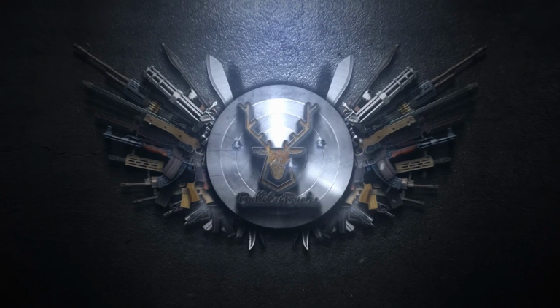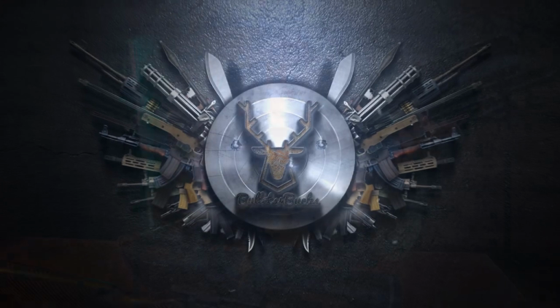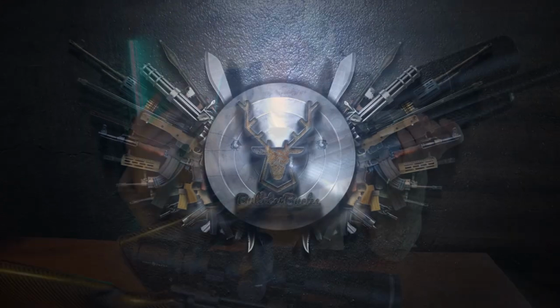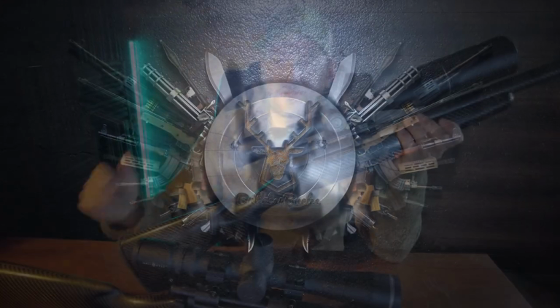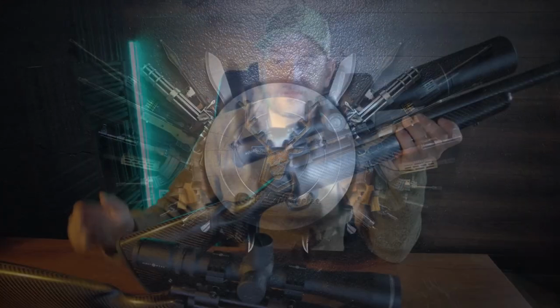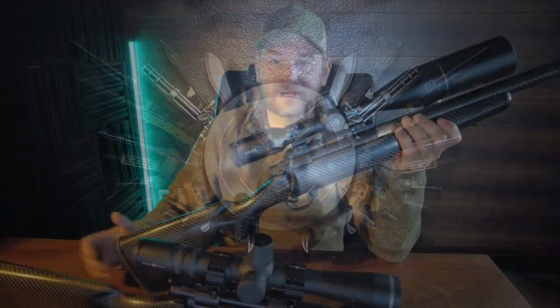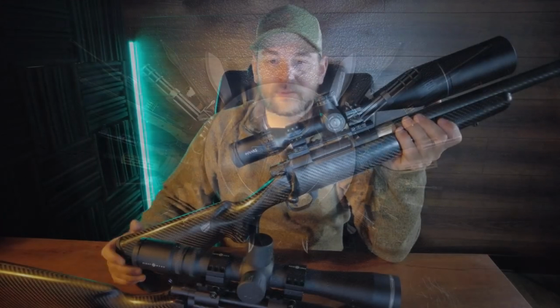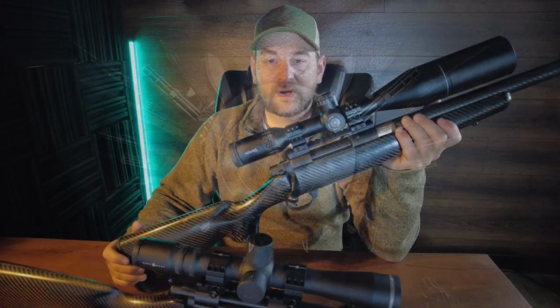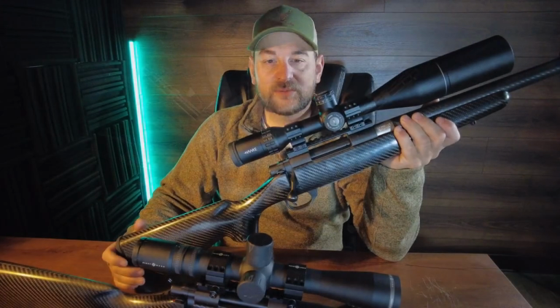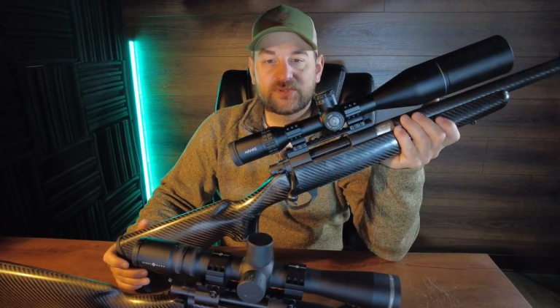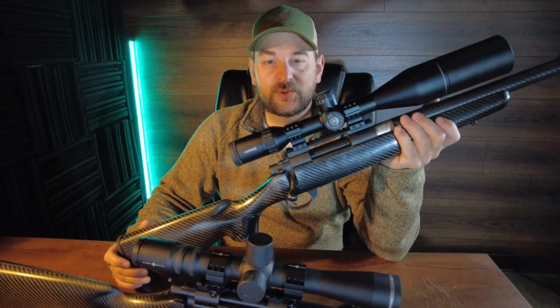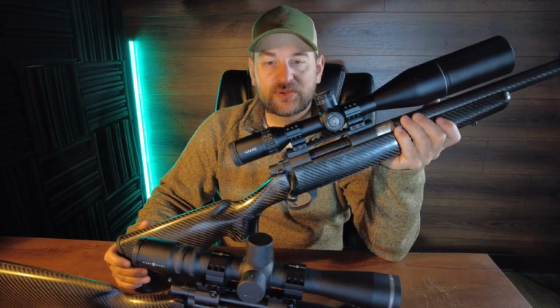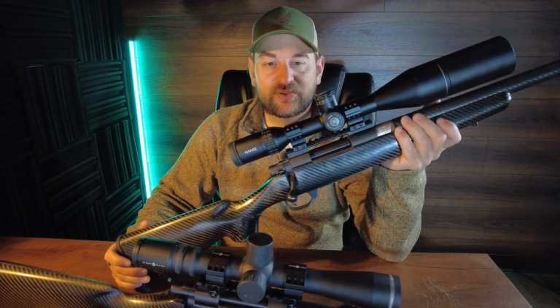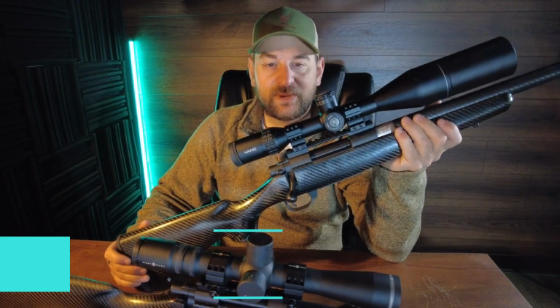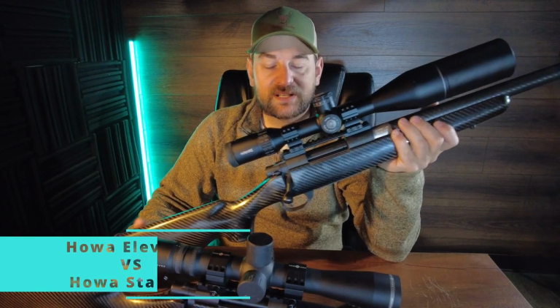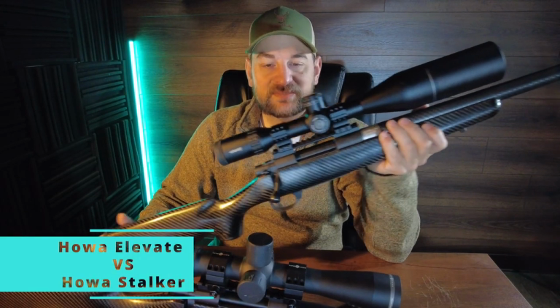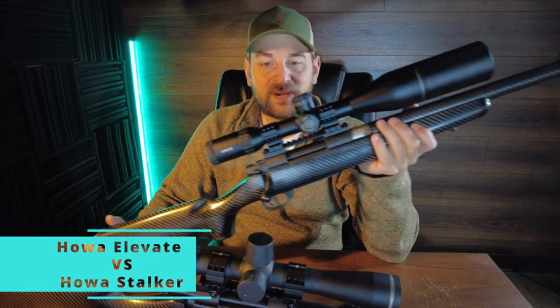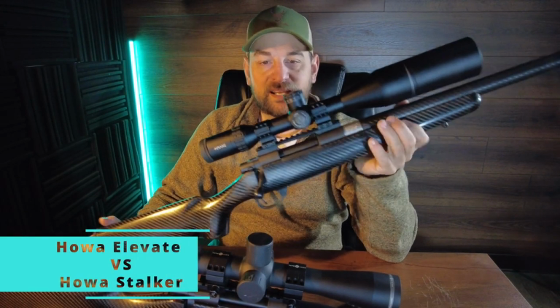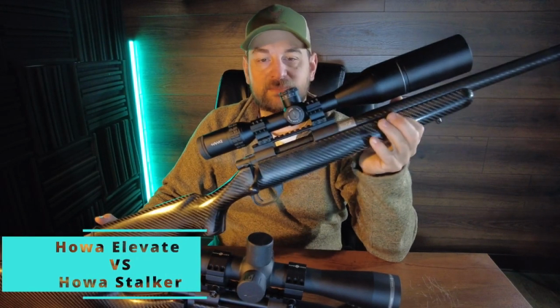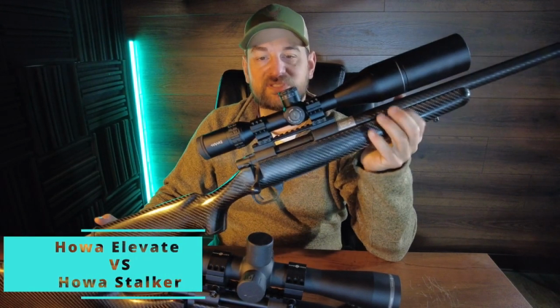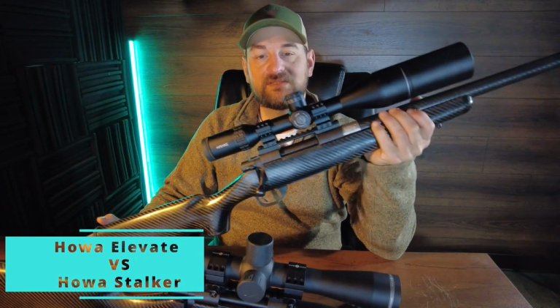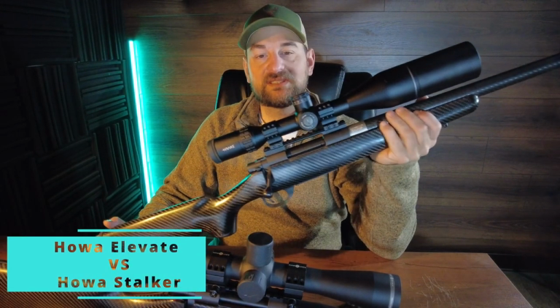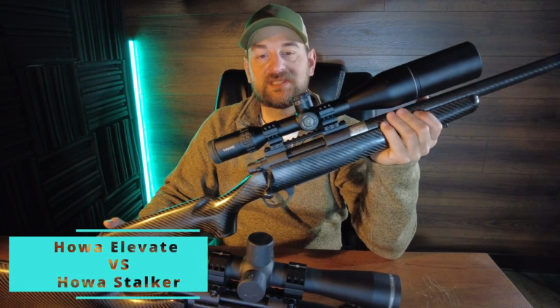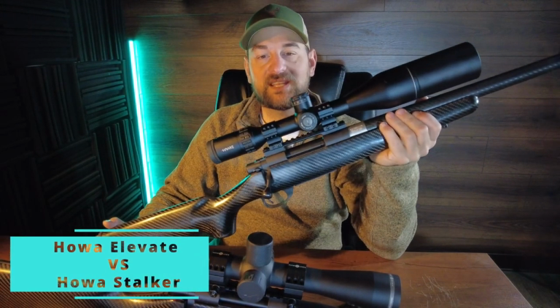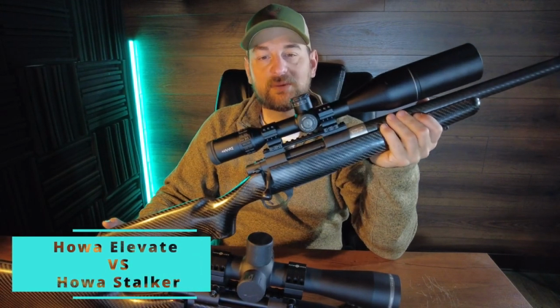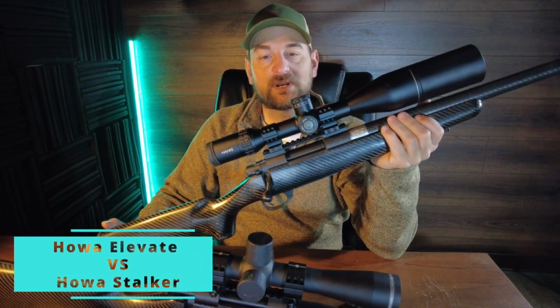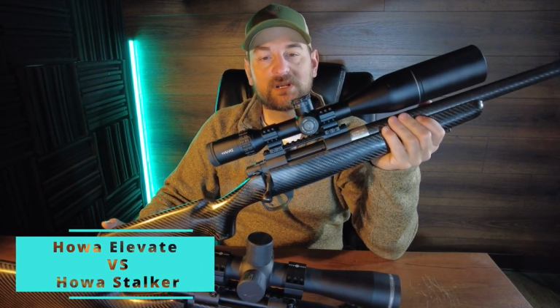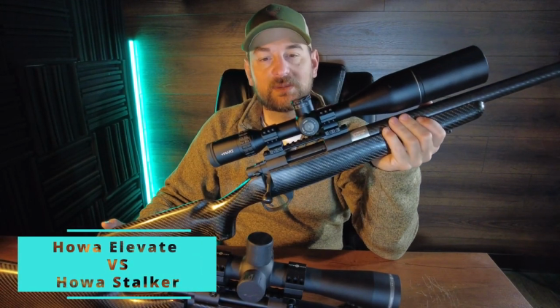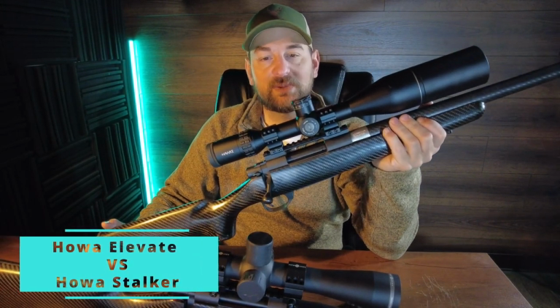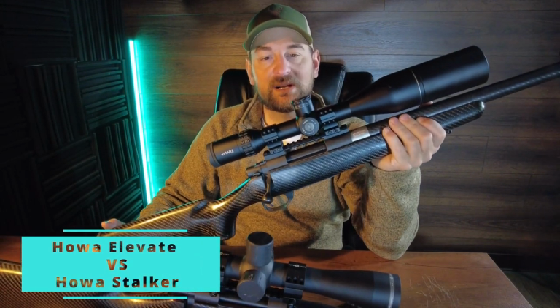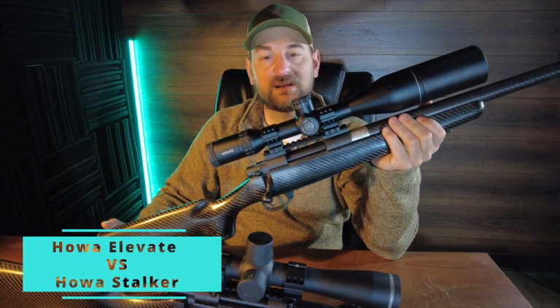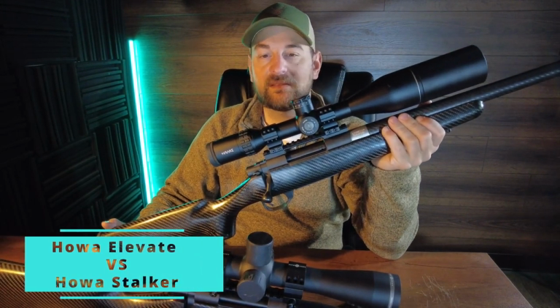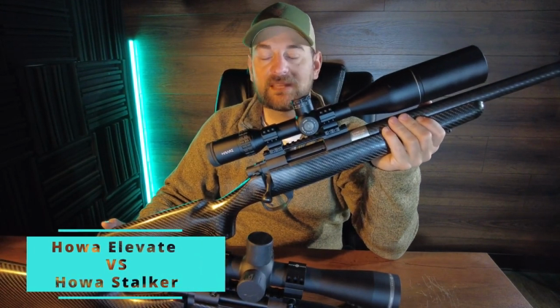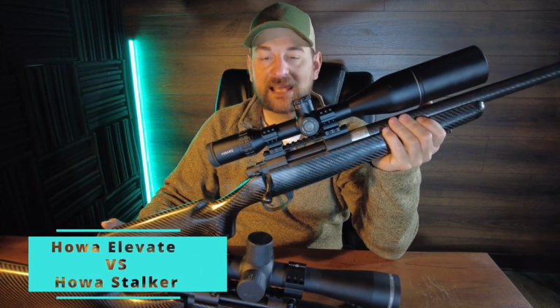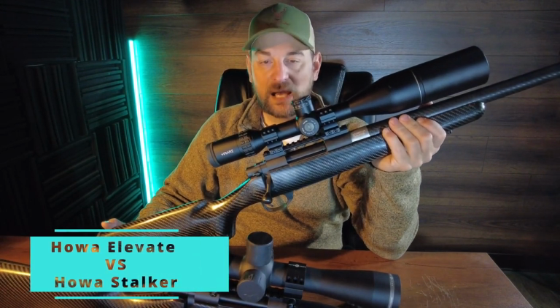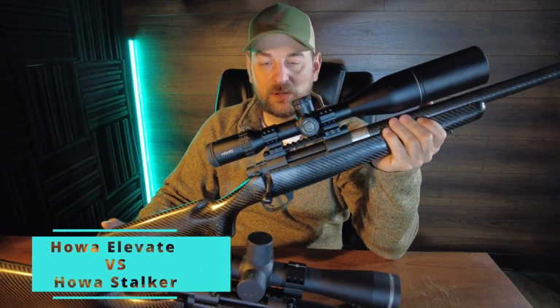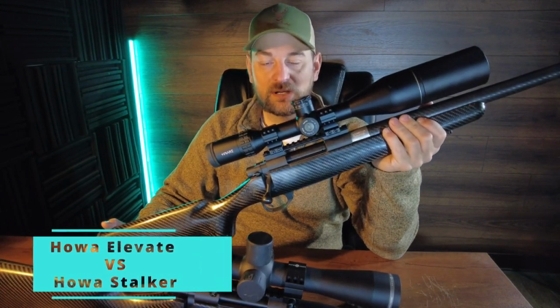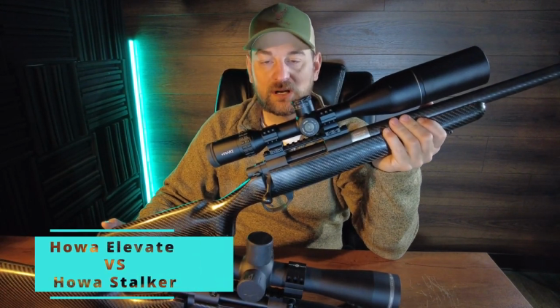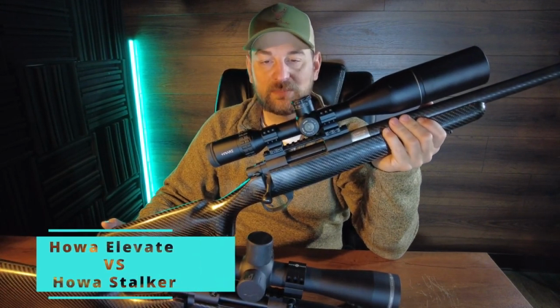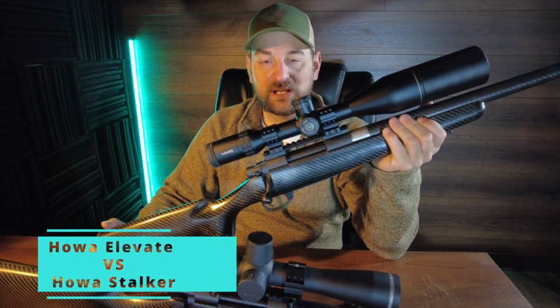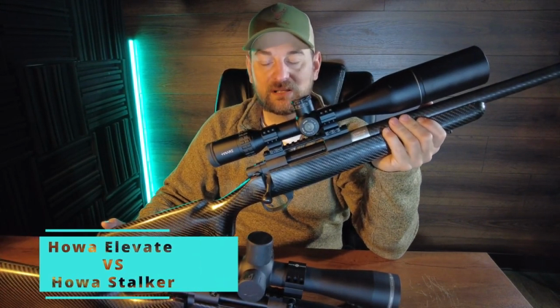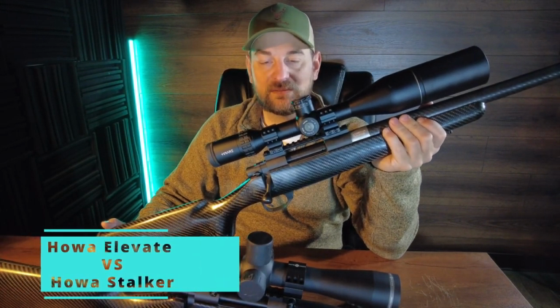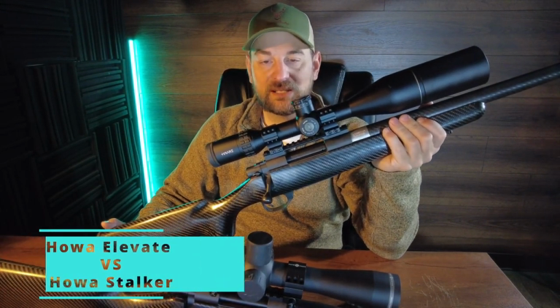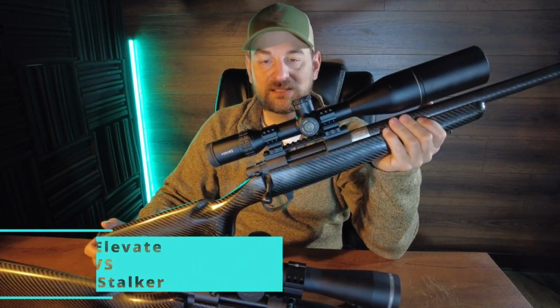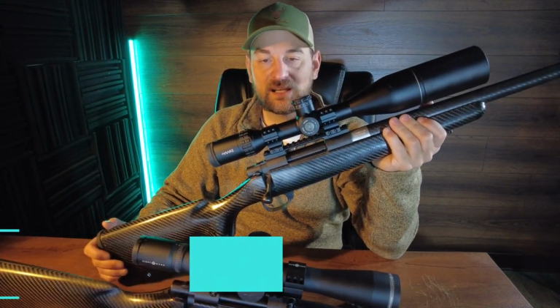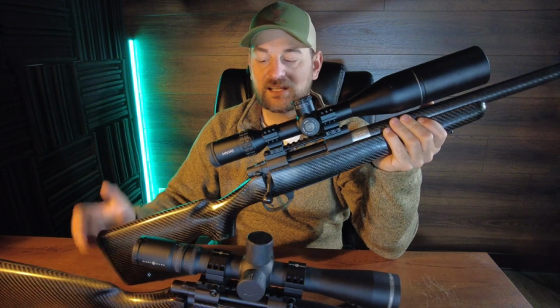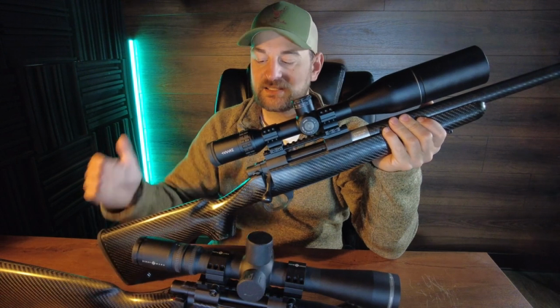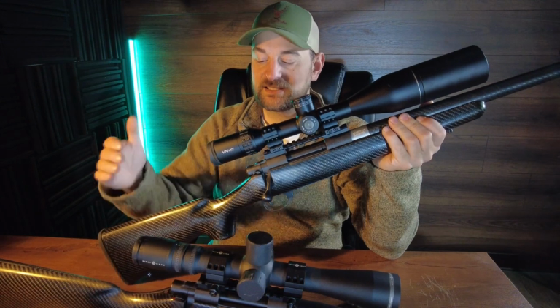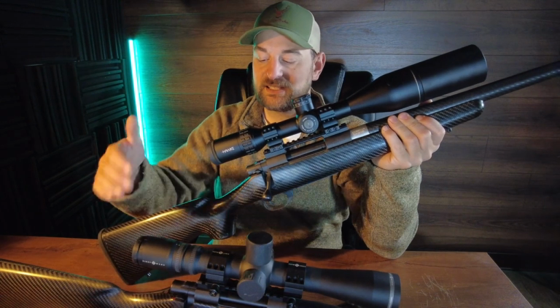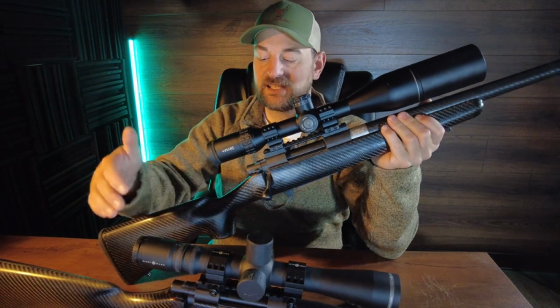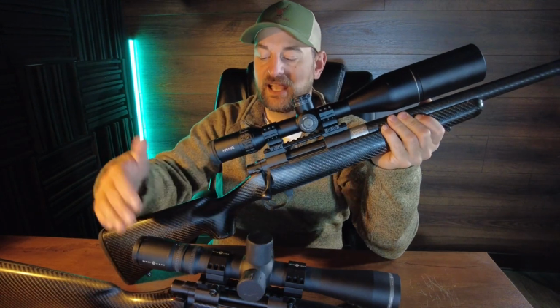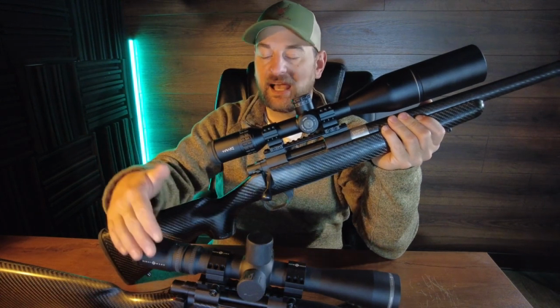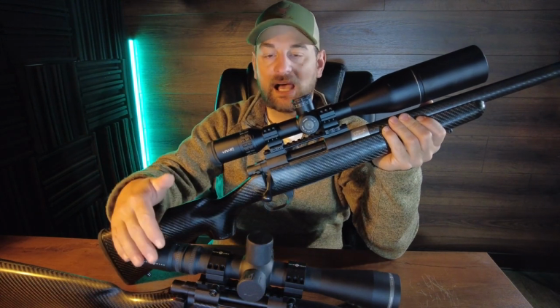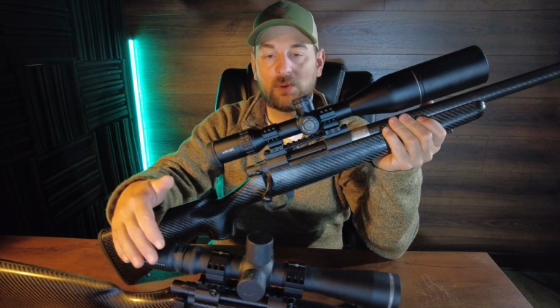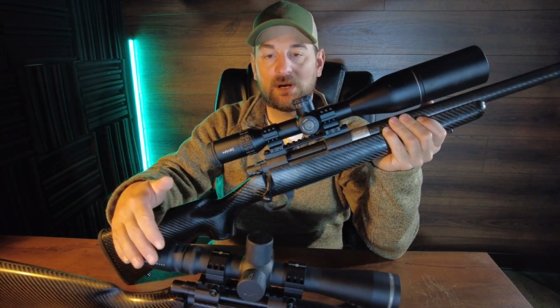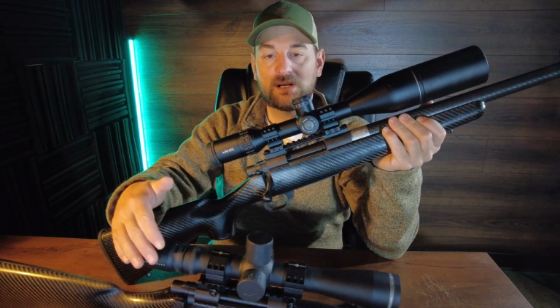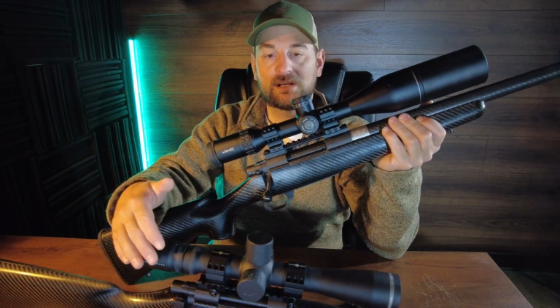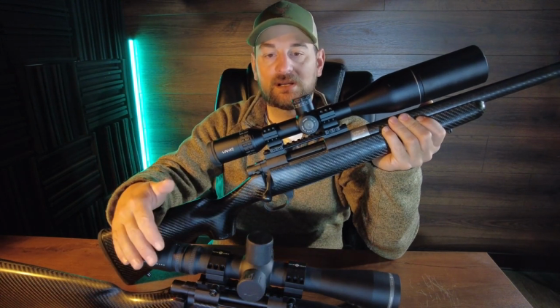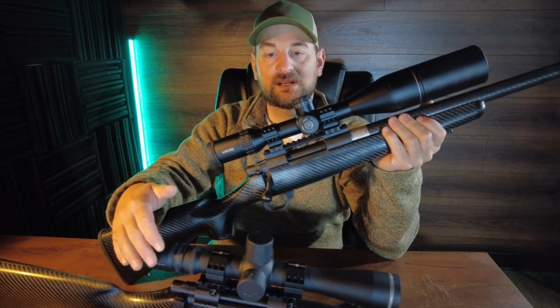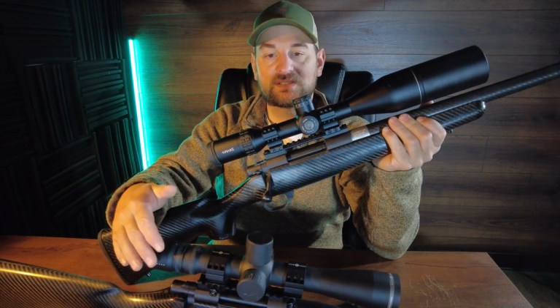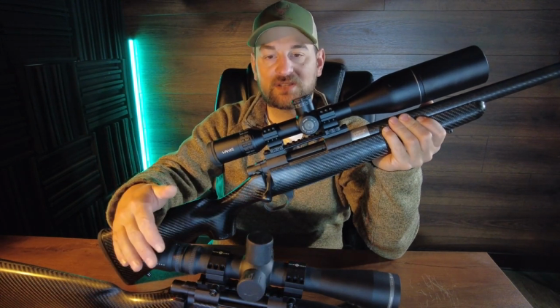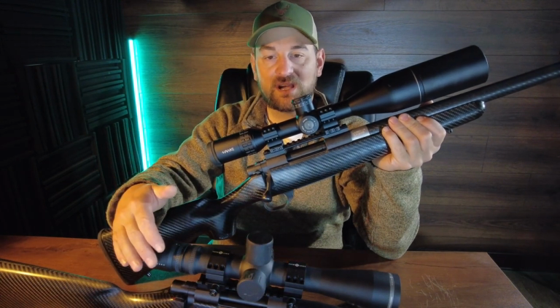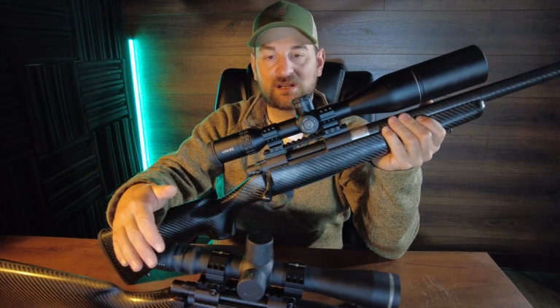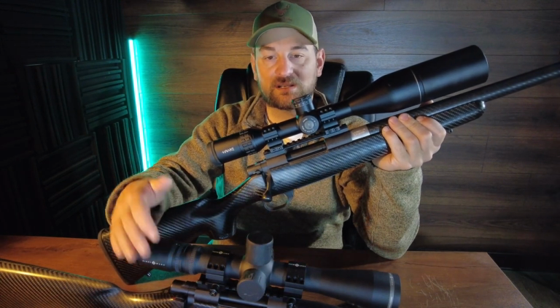Hello there and welcome to Bullets for Bucks. My name is Steven and today we're going to compare the Howa Carbon Elevate against the Howa Stalker.